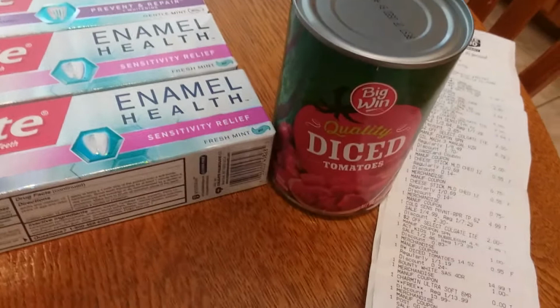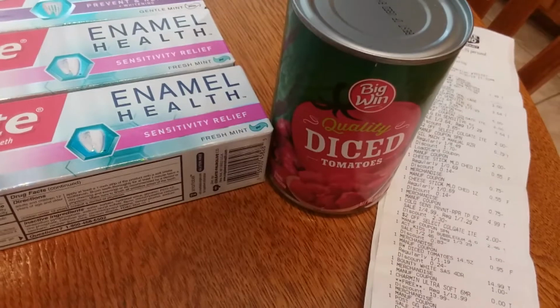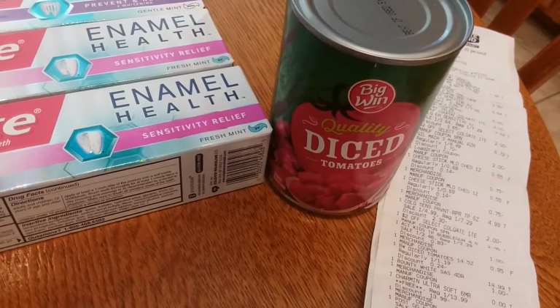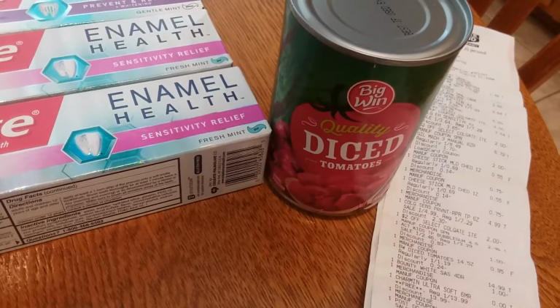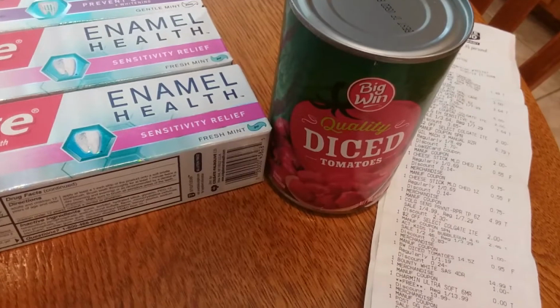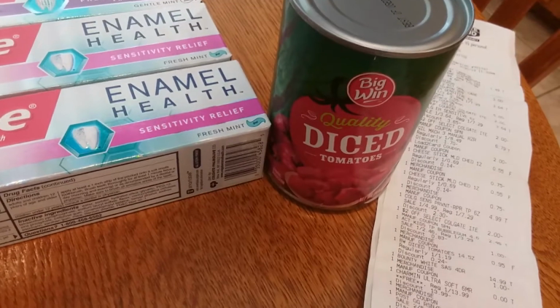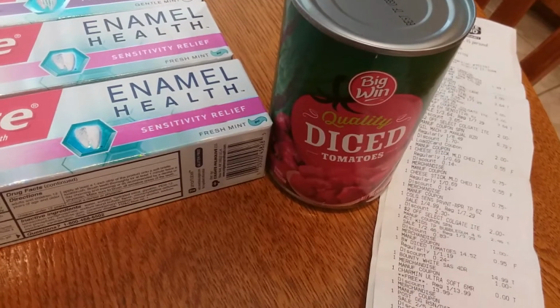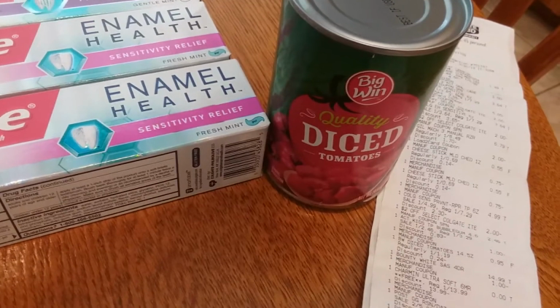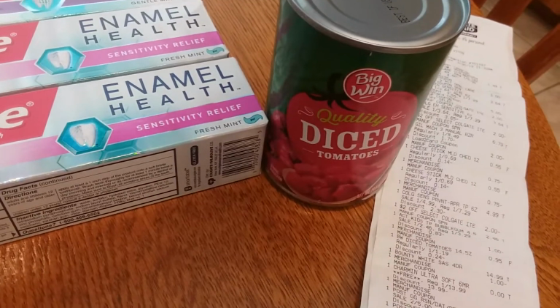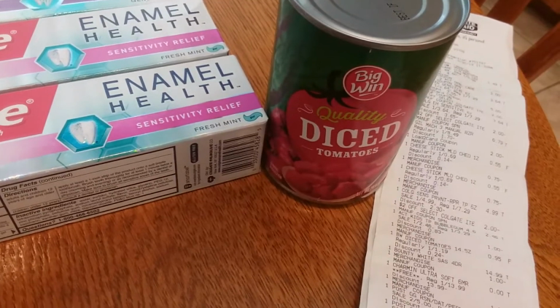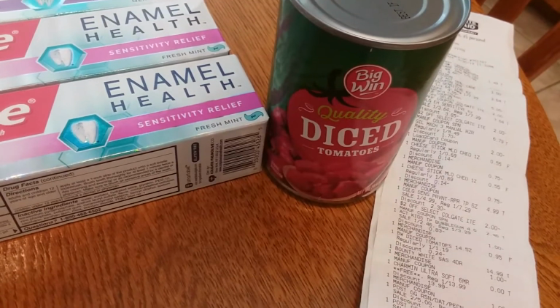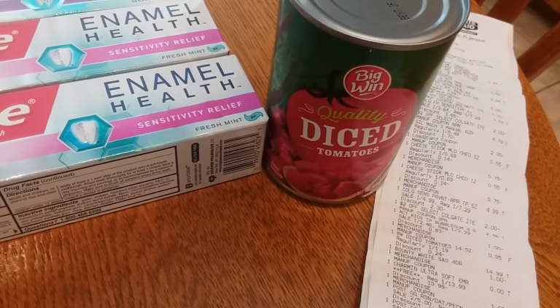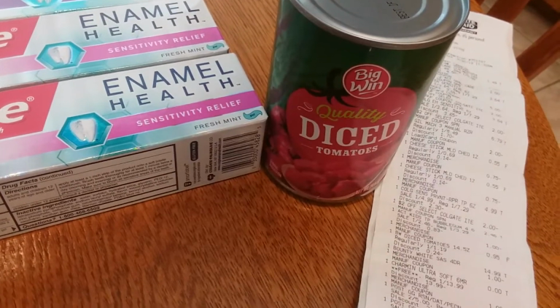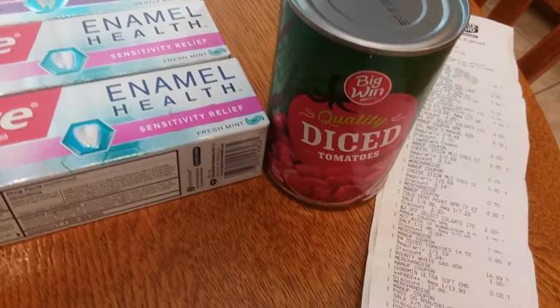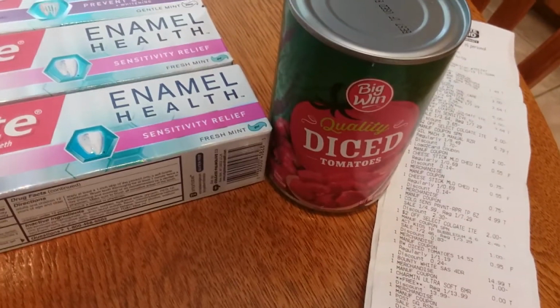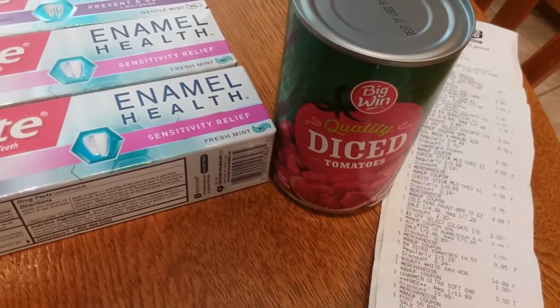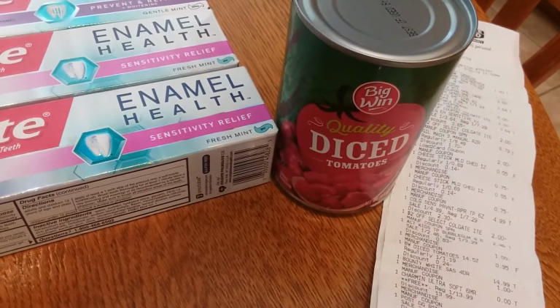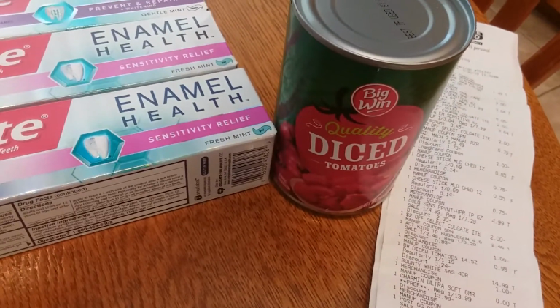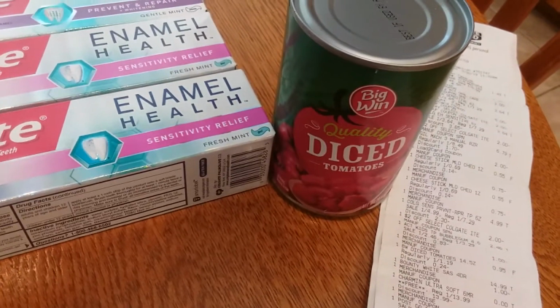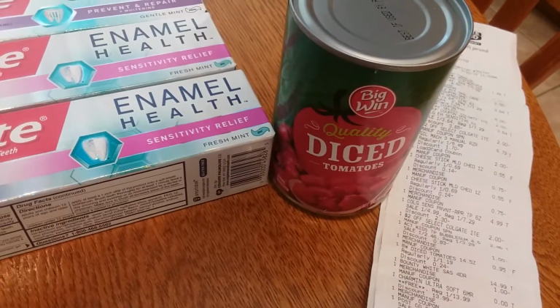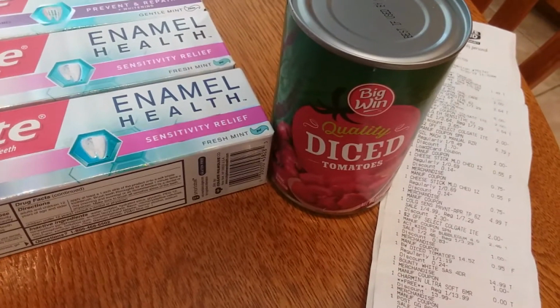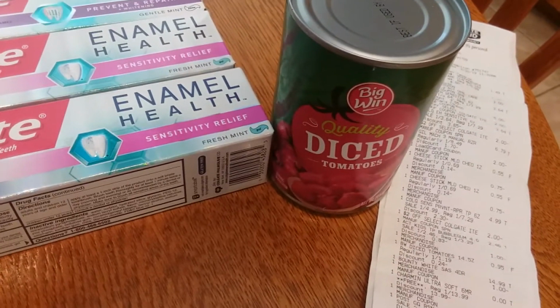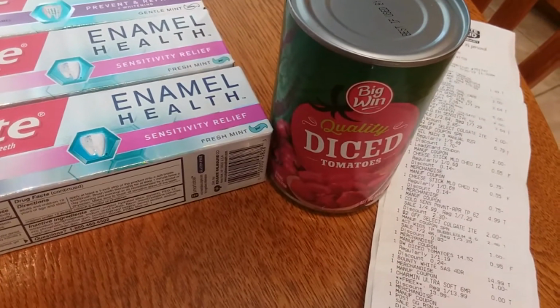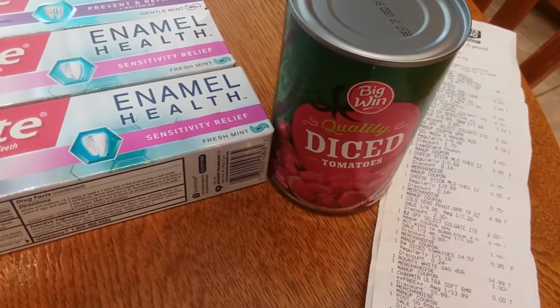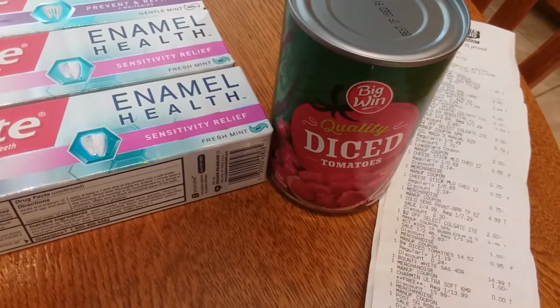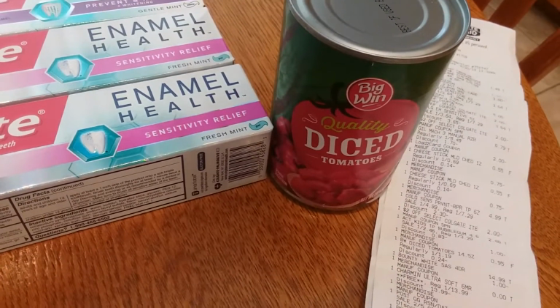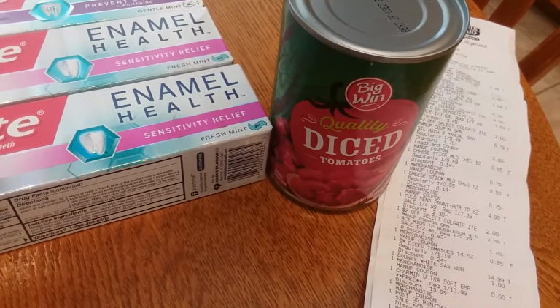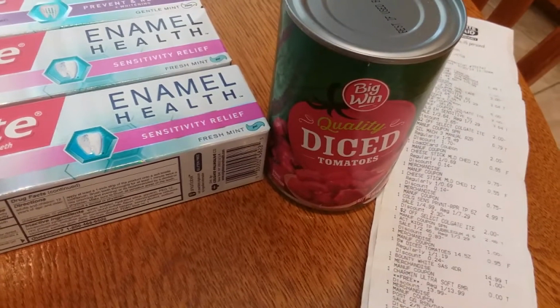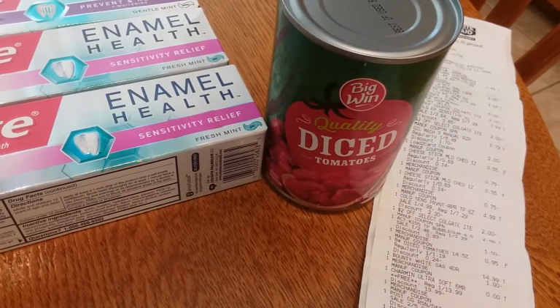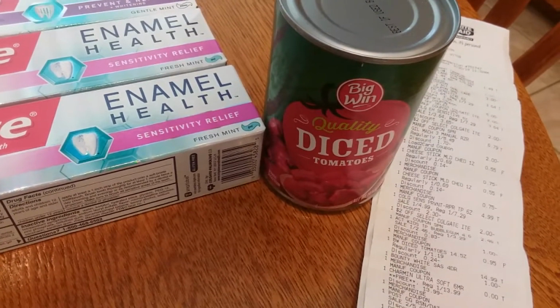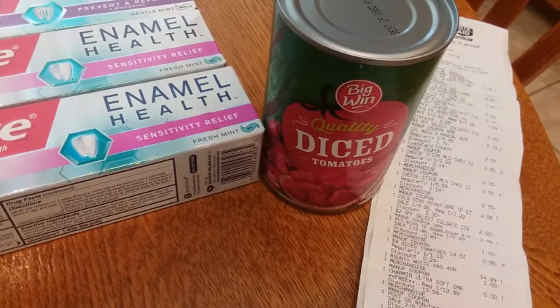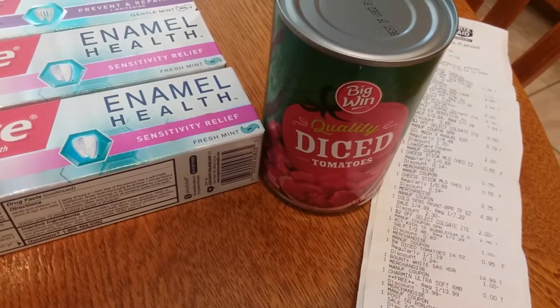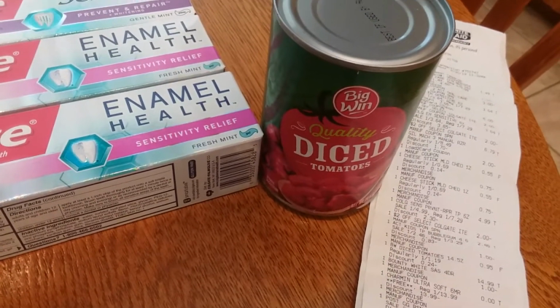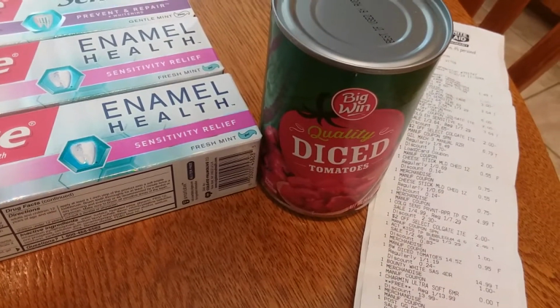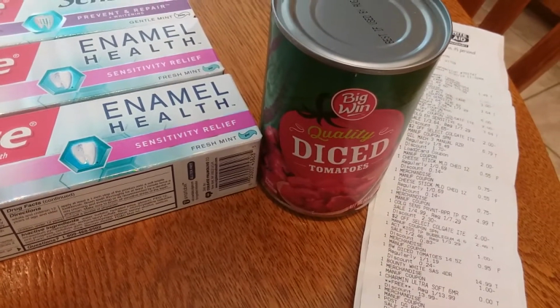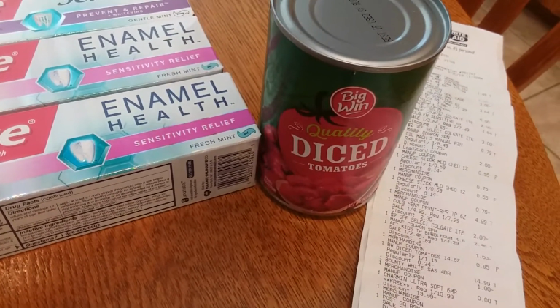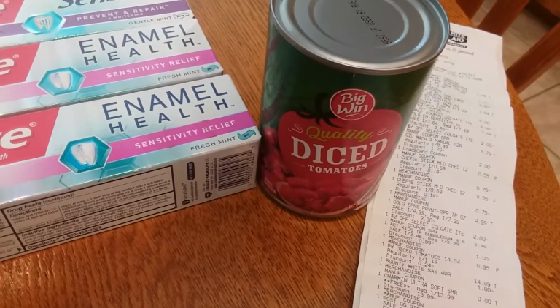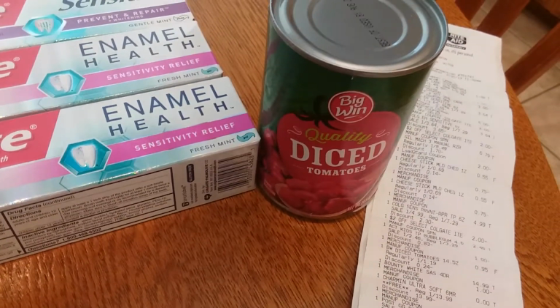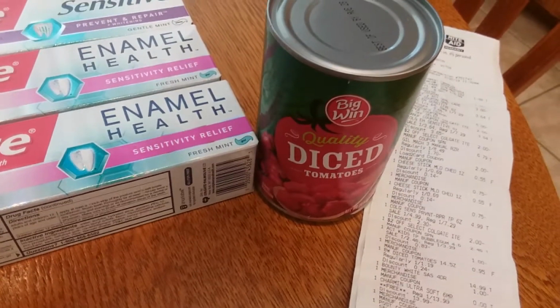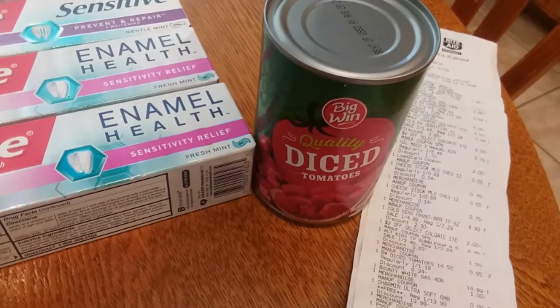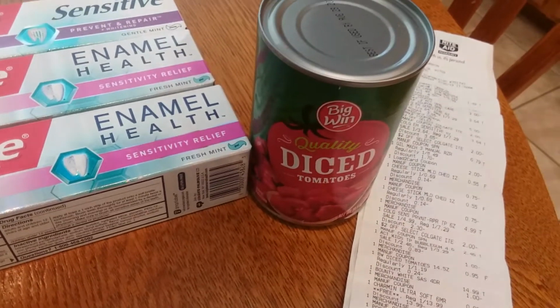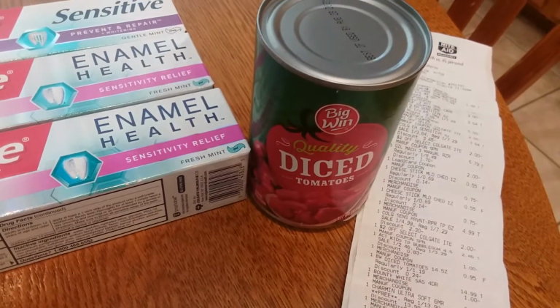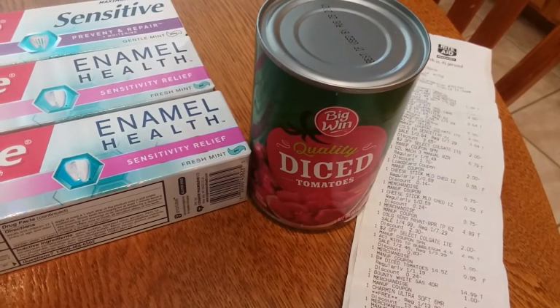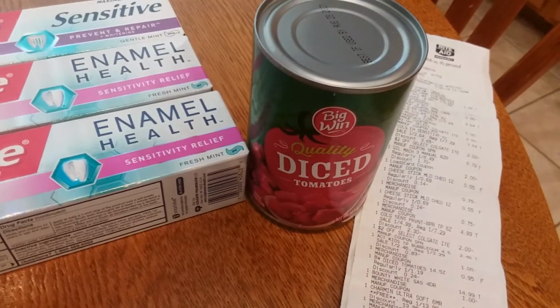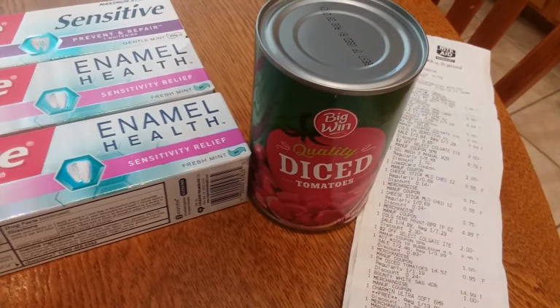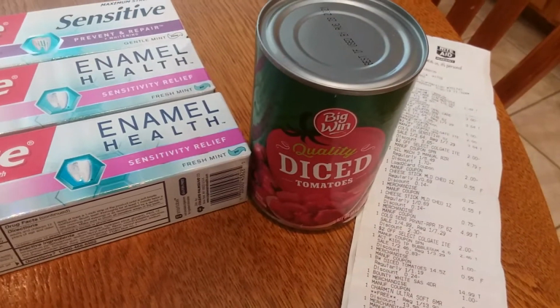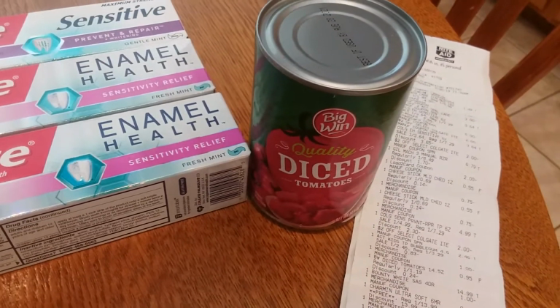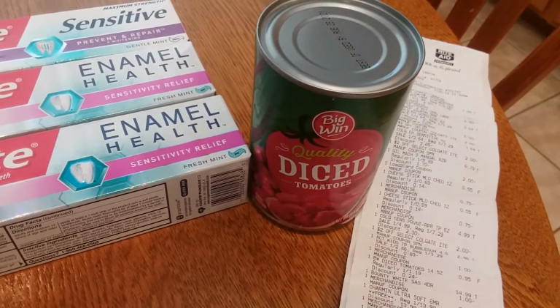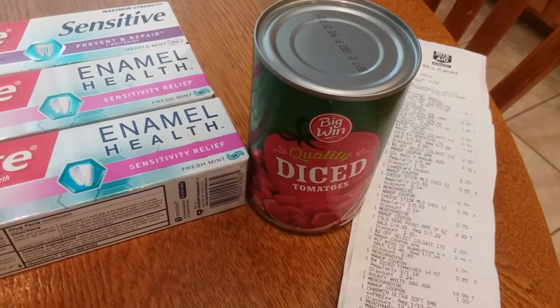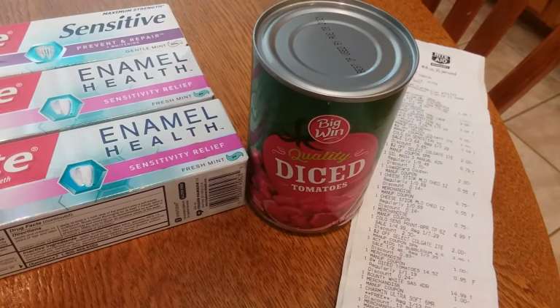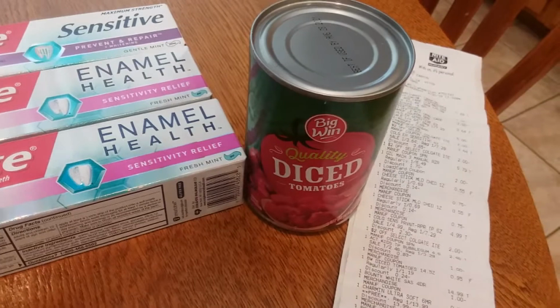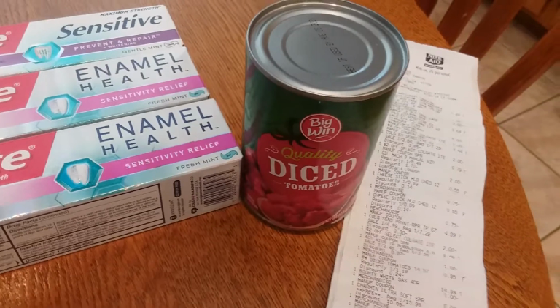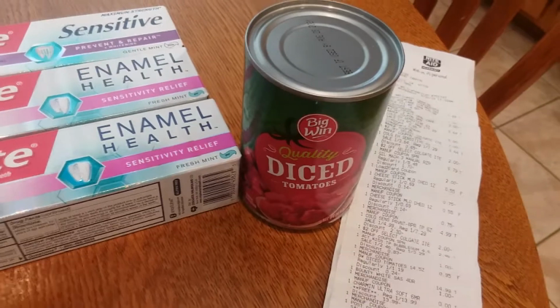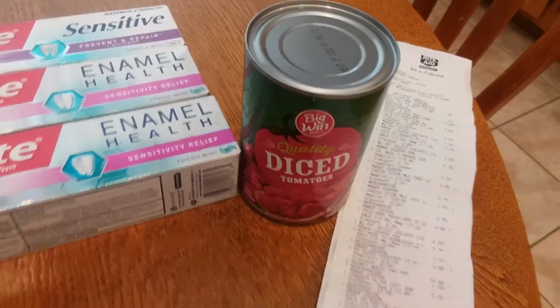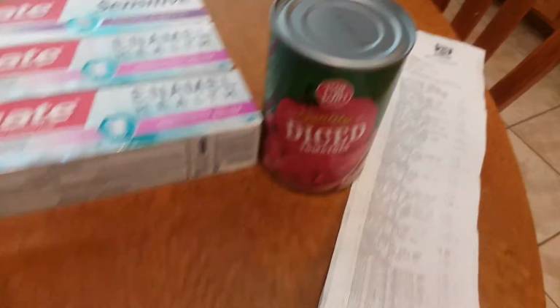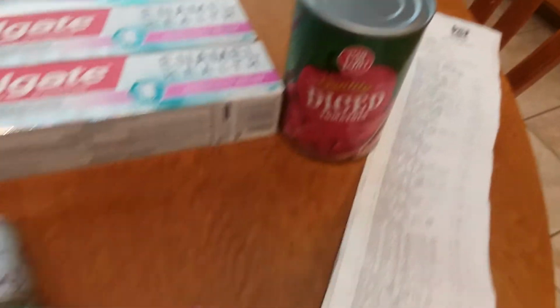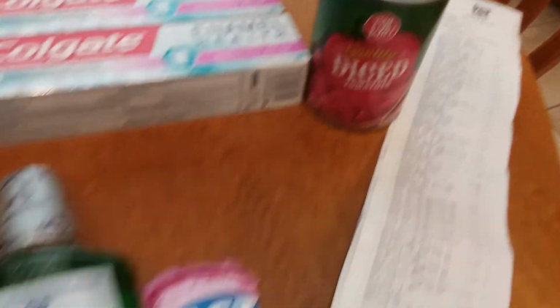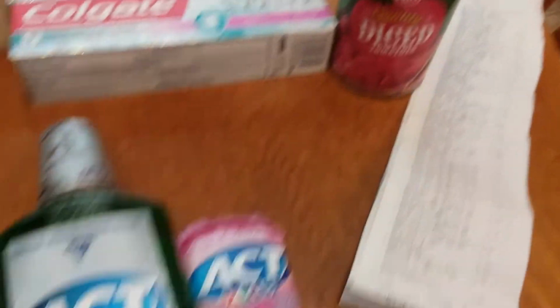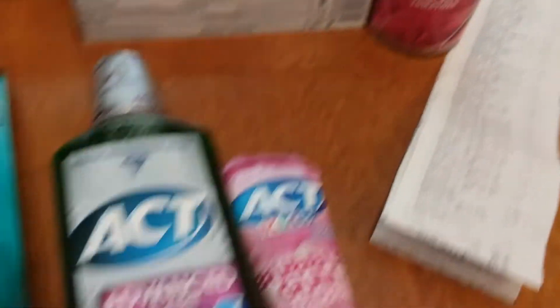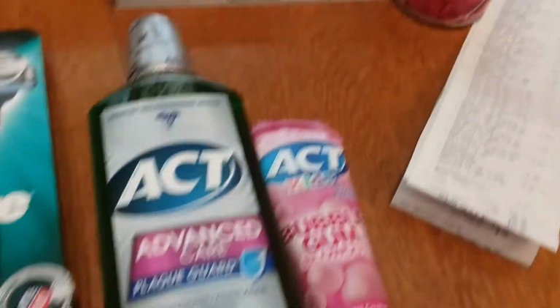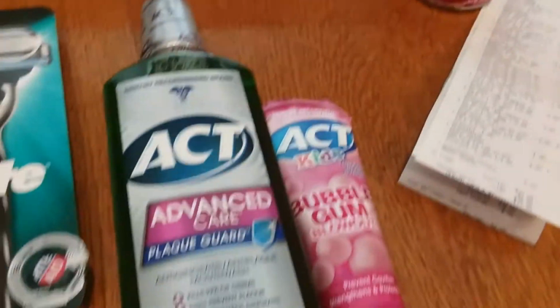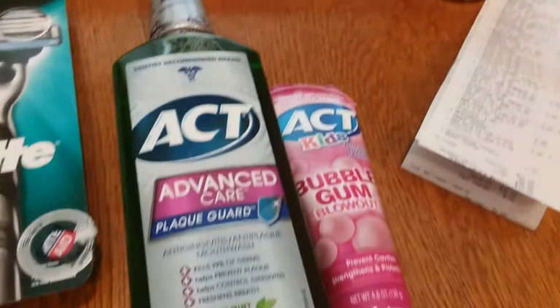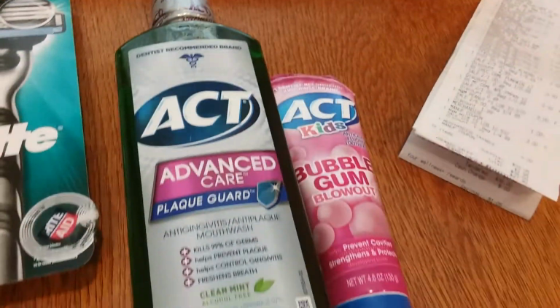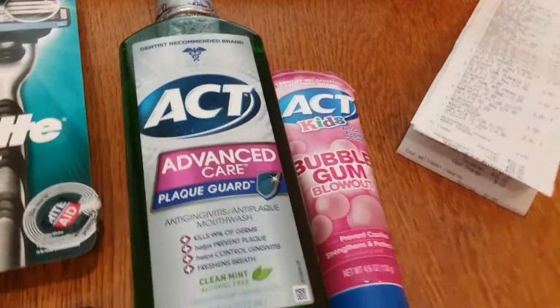Mama is out of tomatoes, so I got her a can of tomatoes for 95 cents at the gold price — that's a good deal.